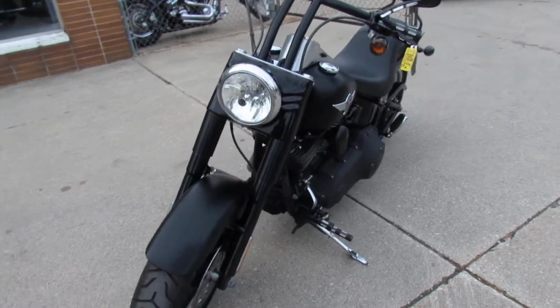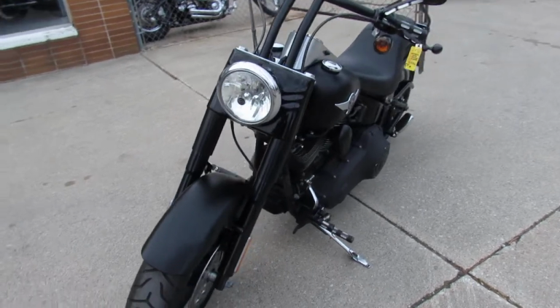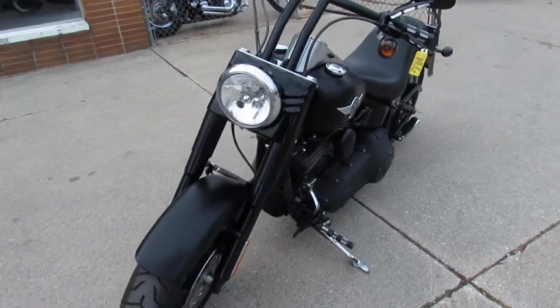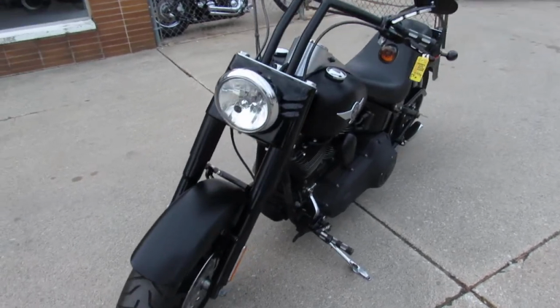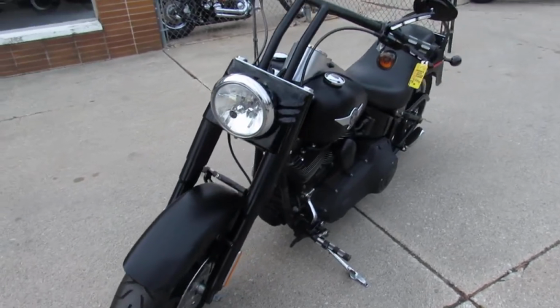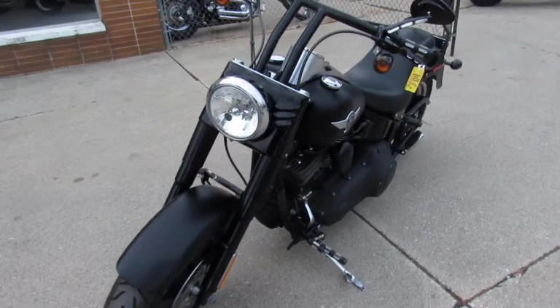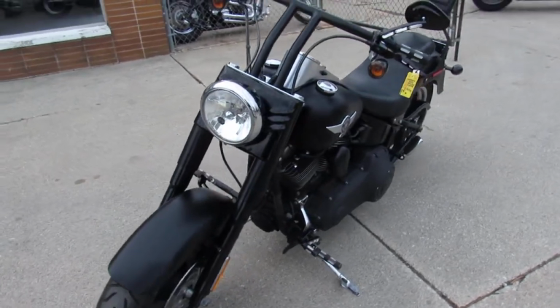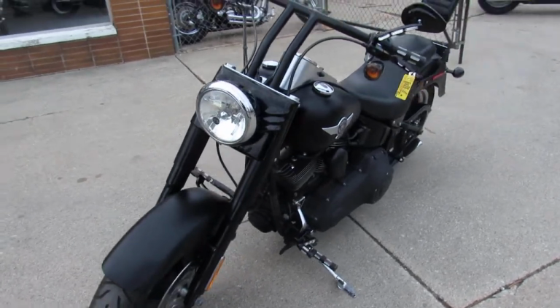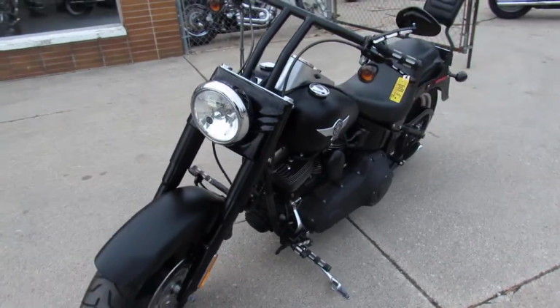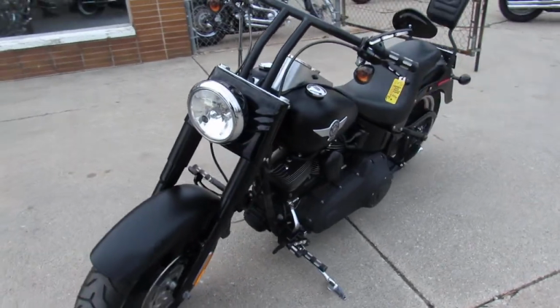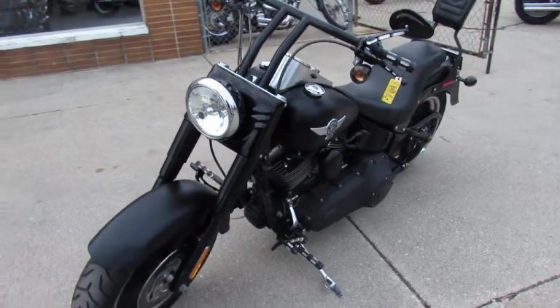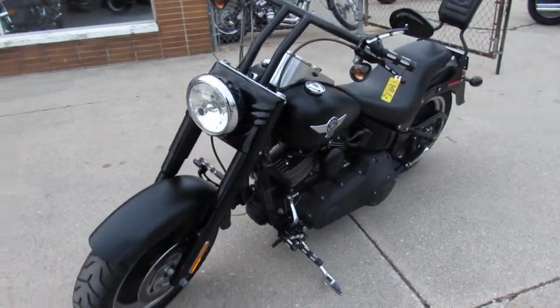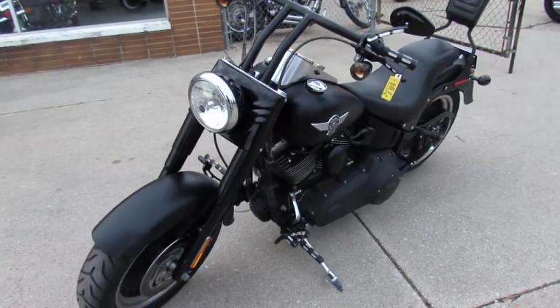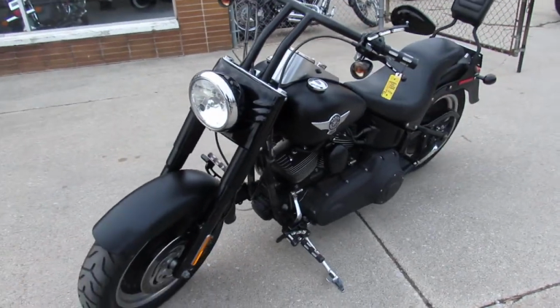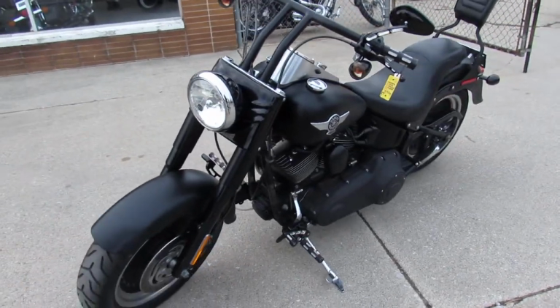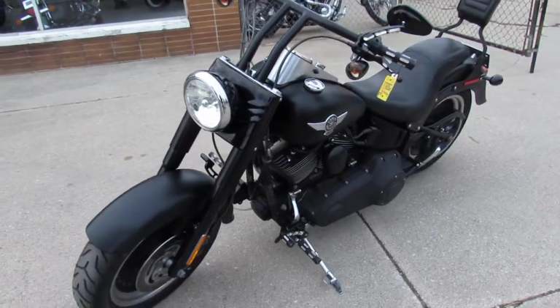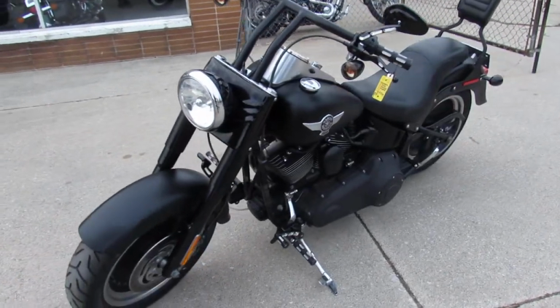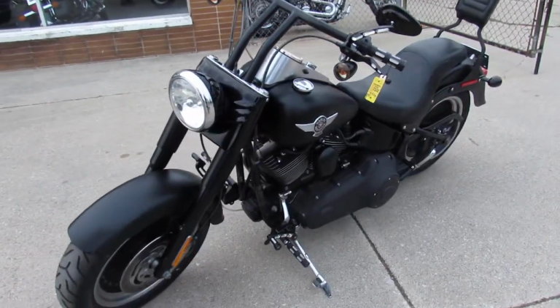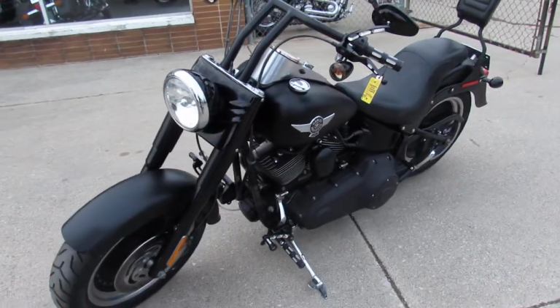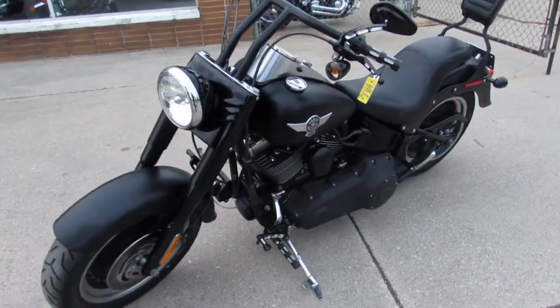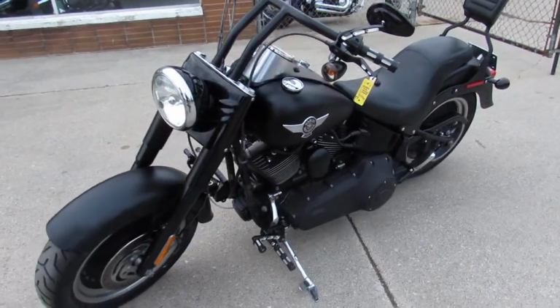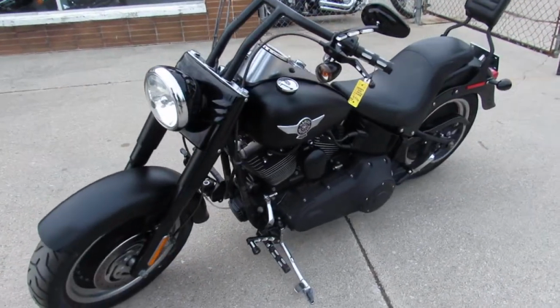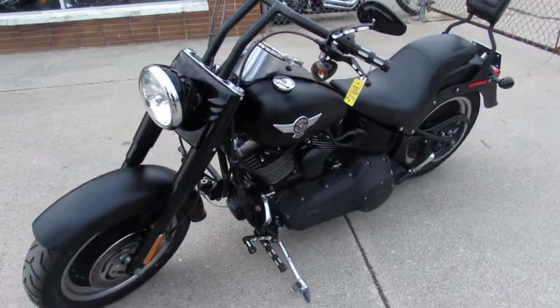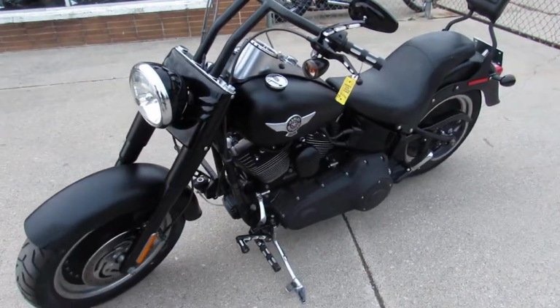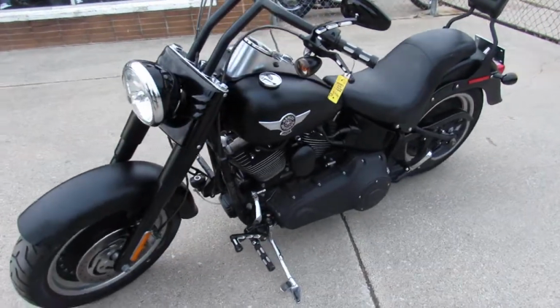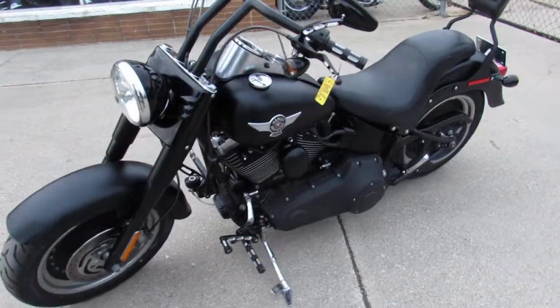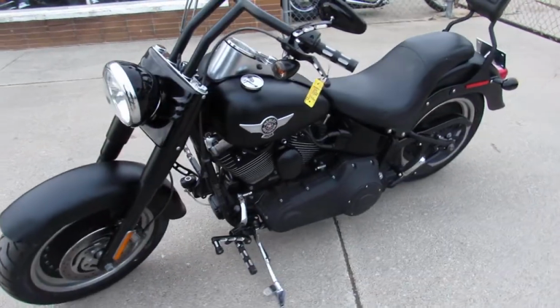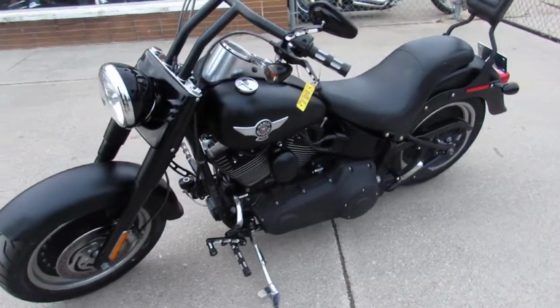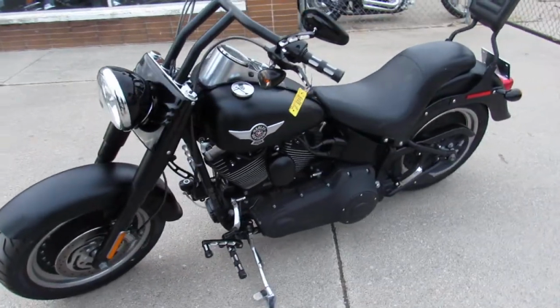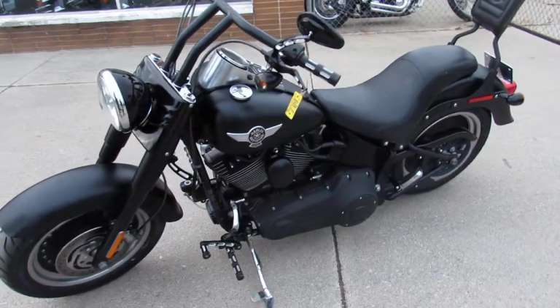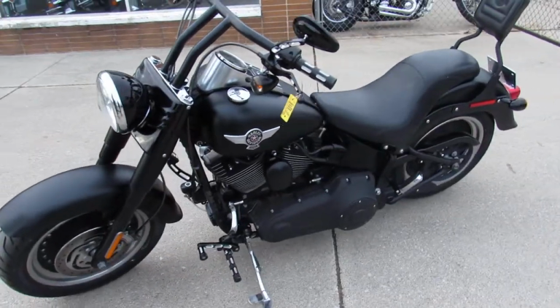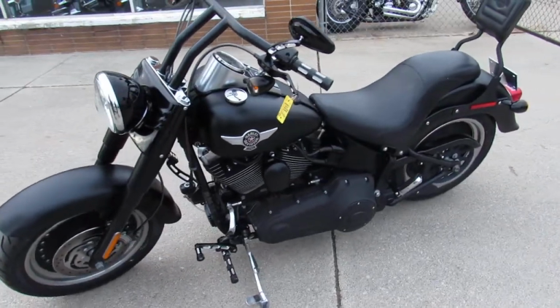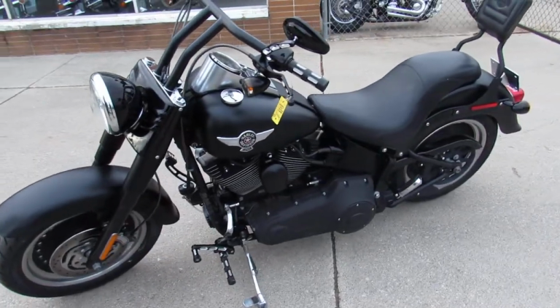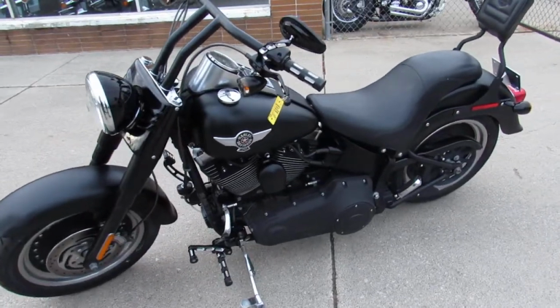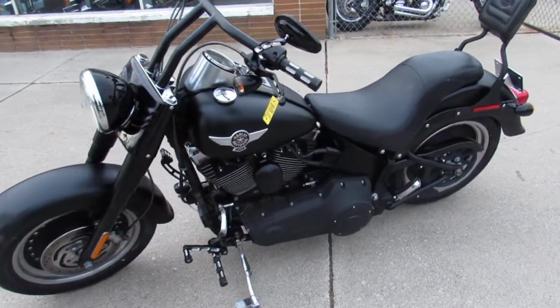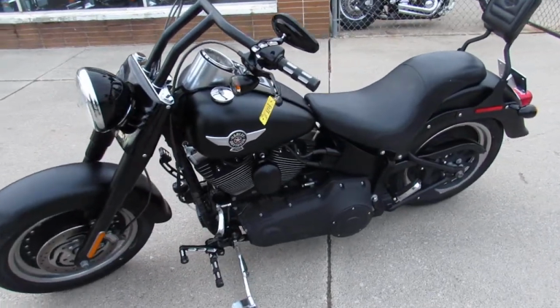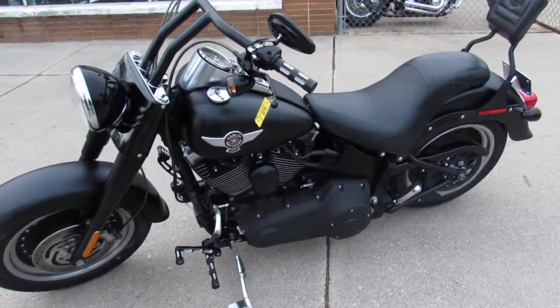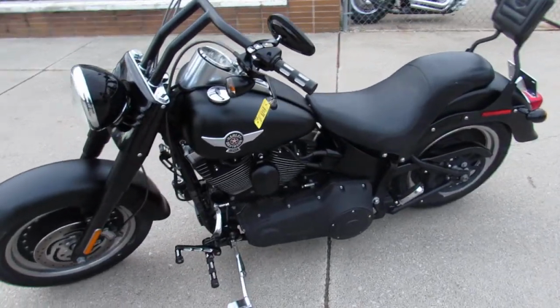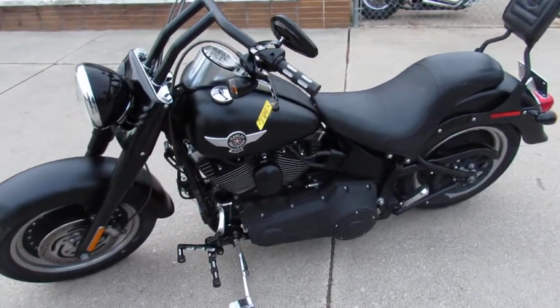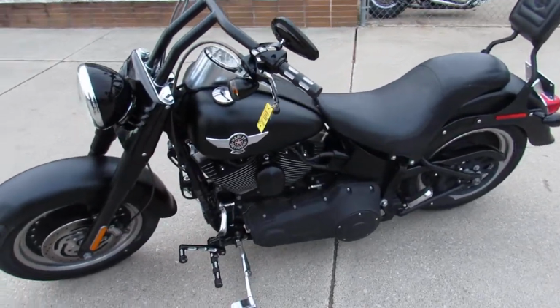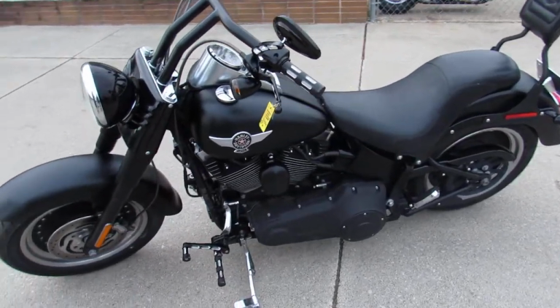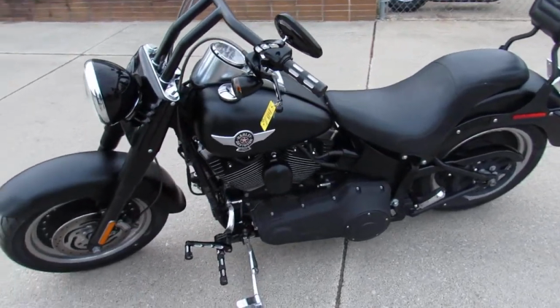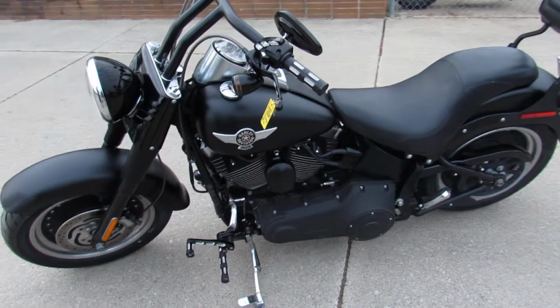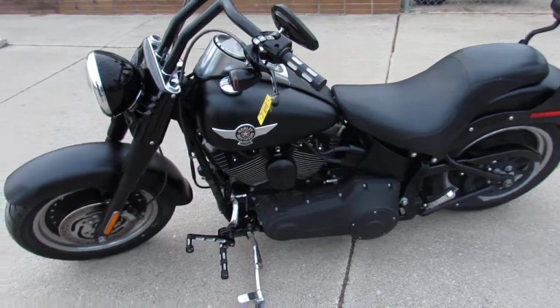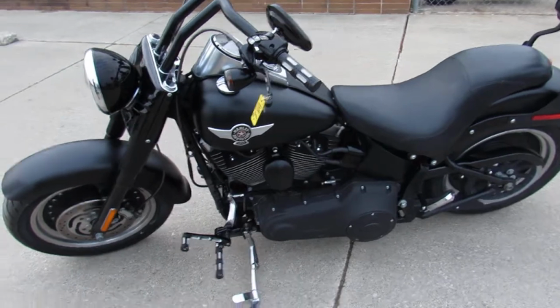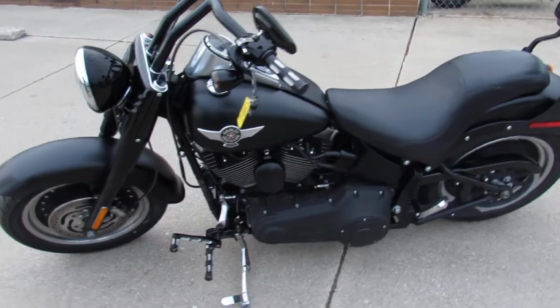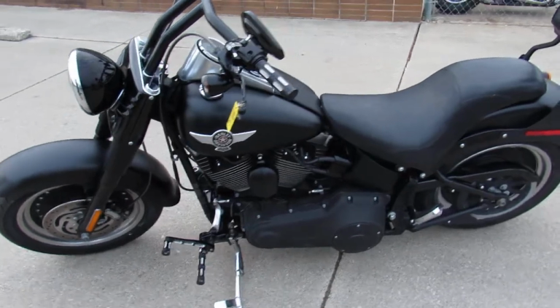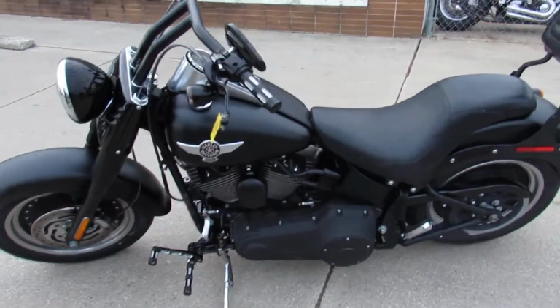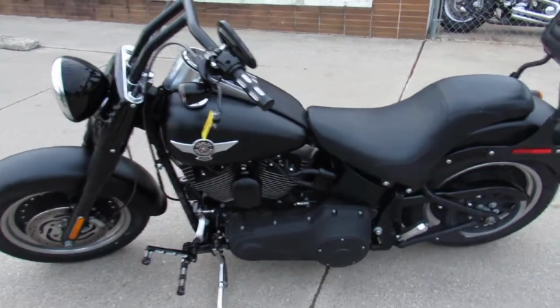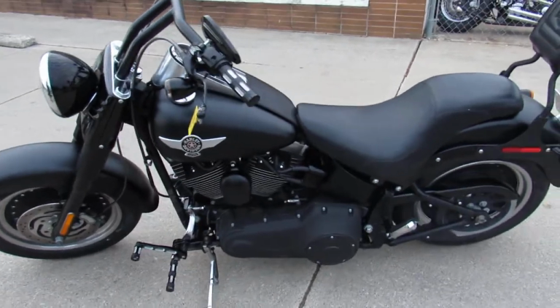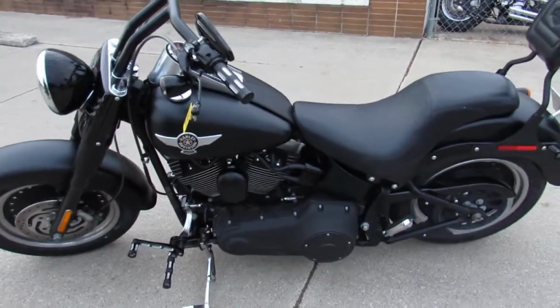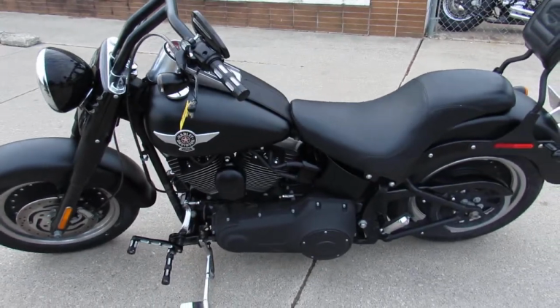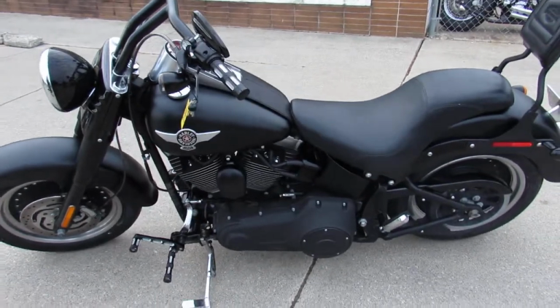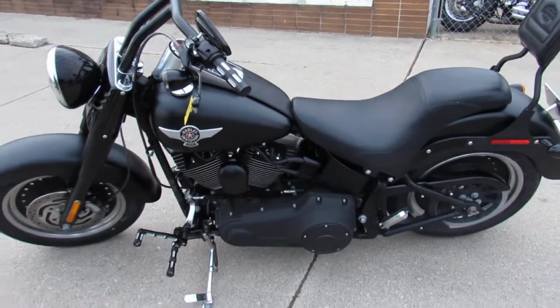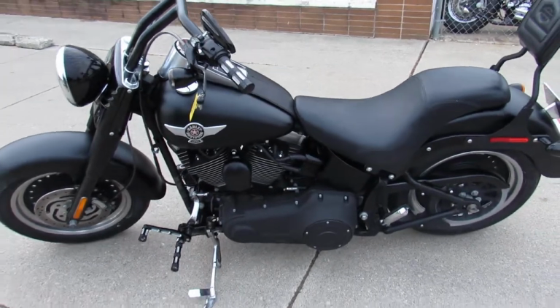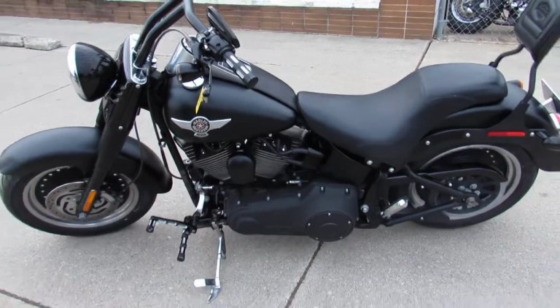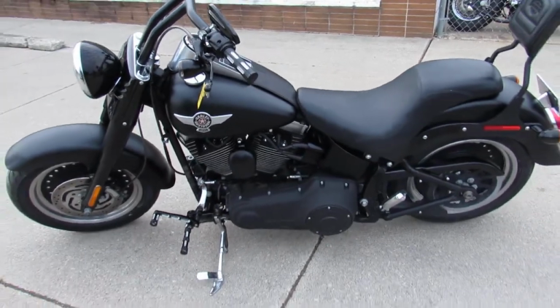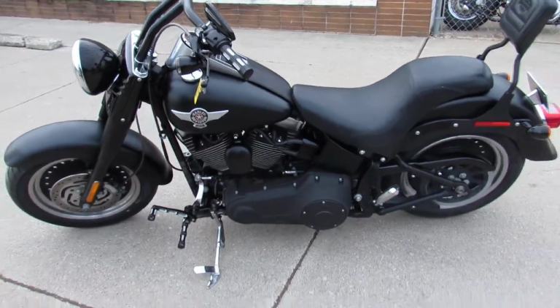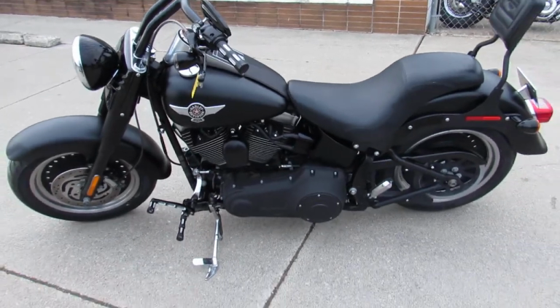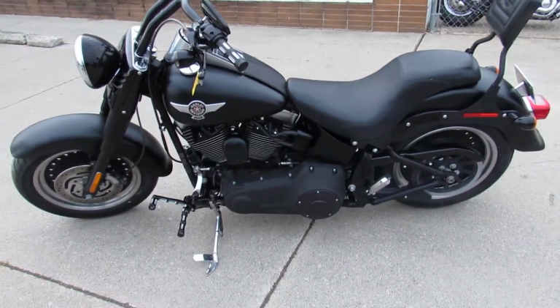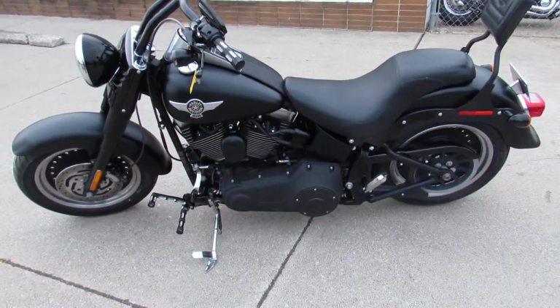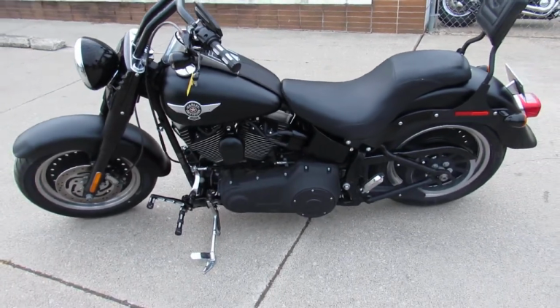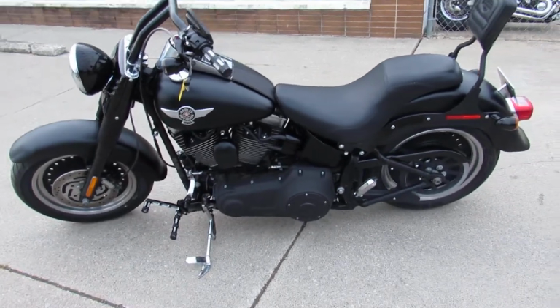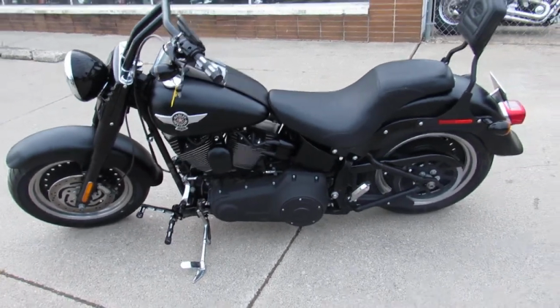Drag bars, billet grips, billet levers, billet pegs, and billet lower controls guys. This one is done right.